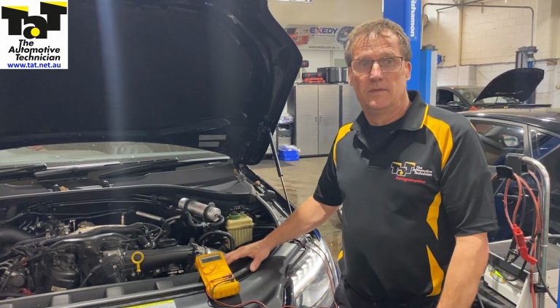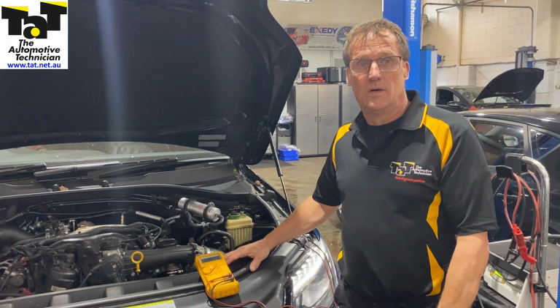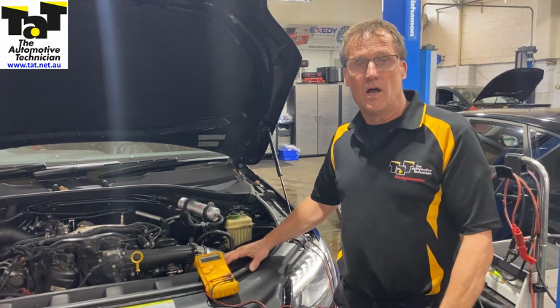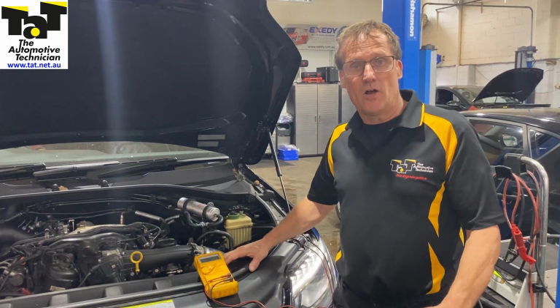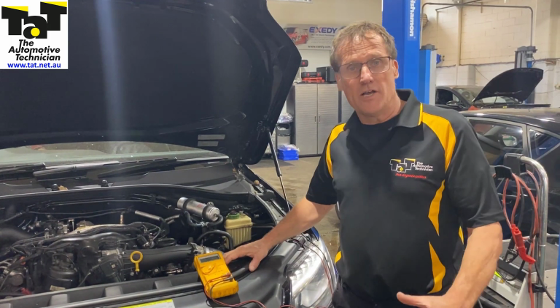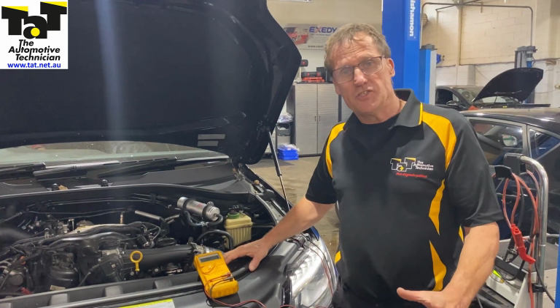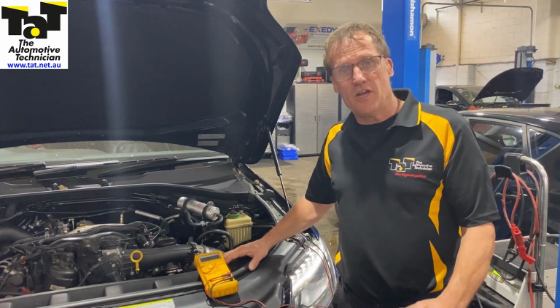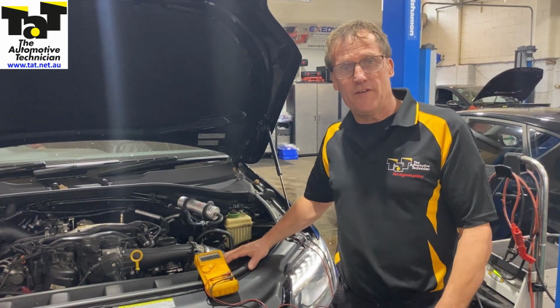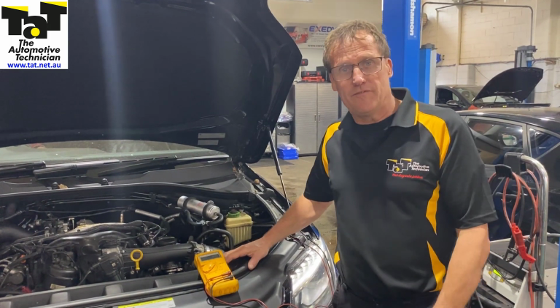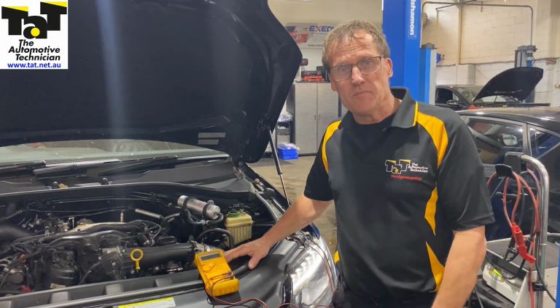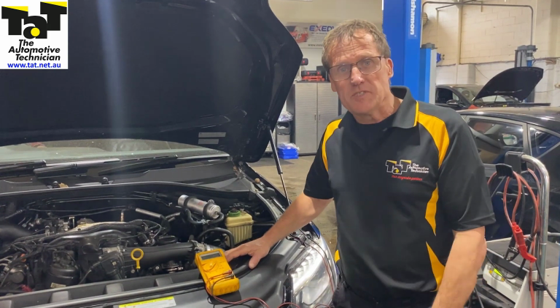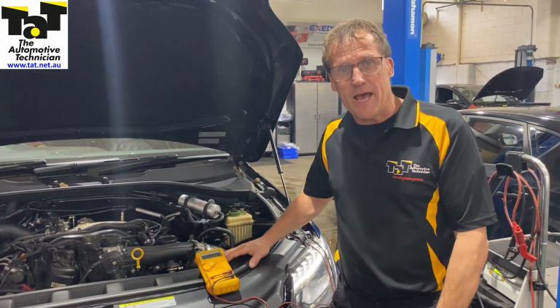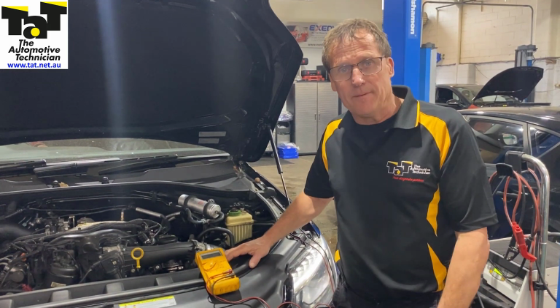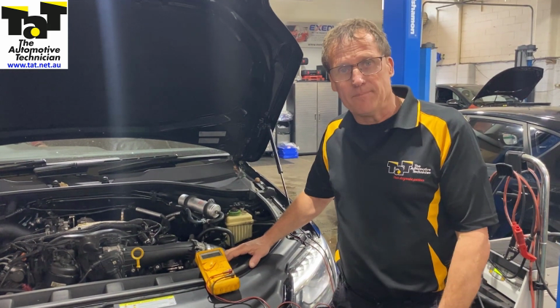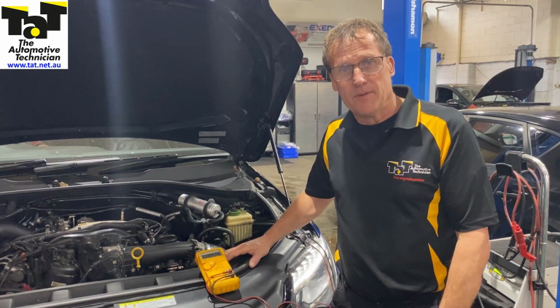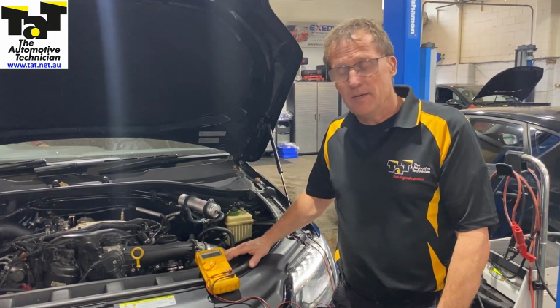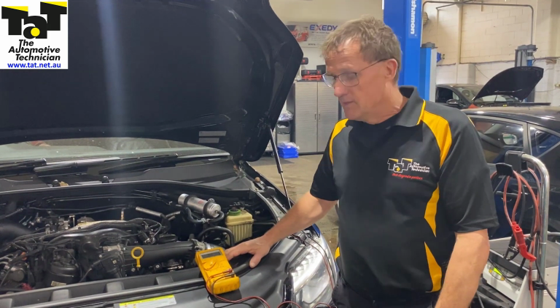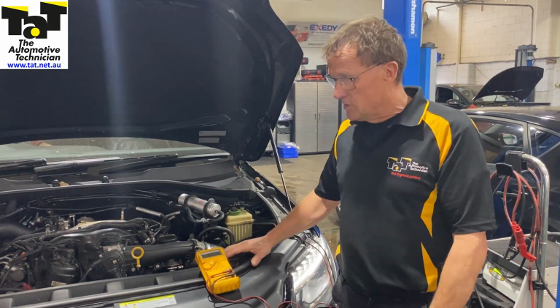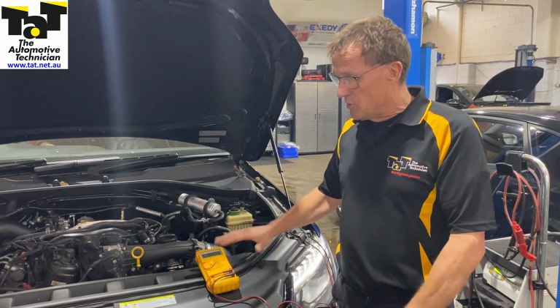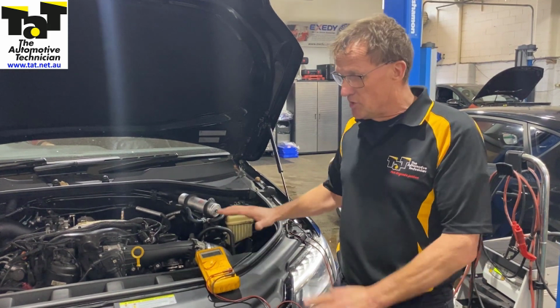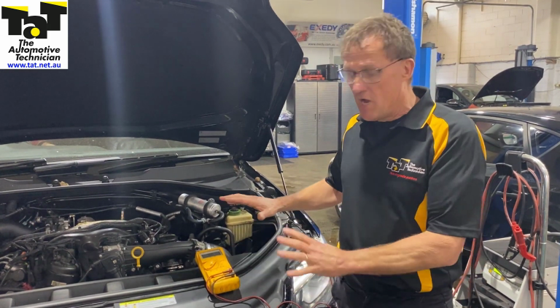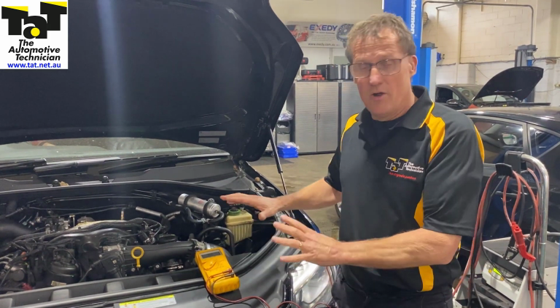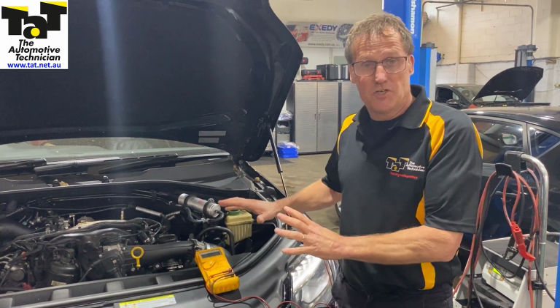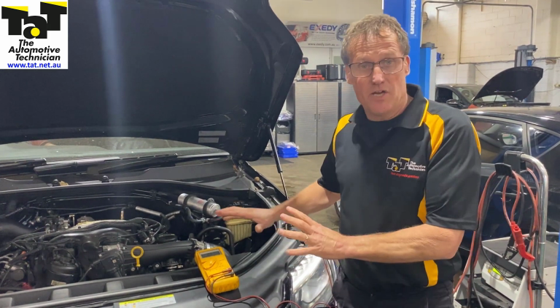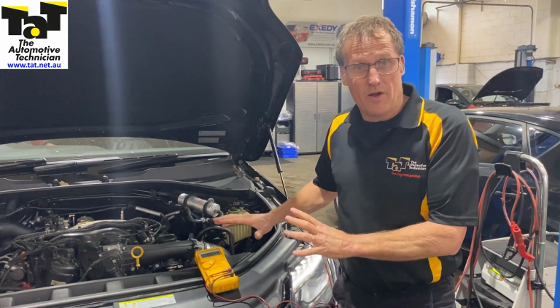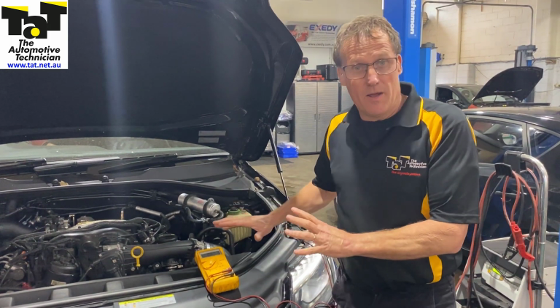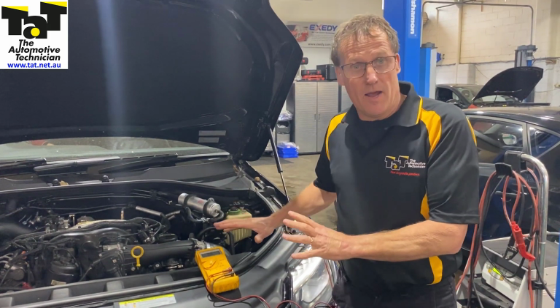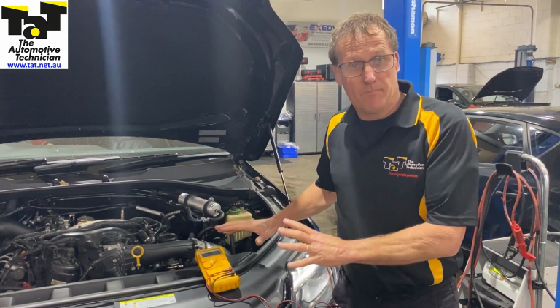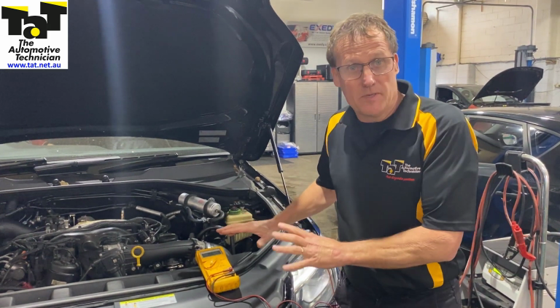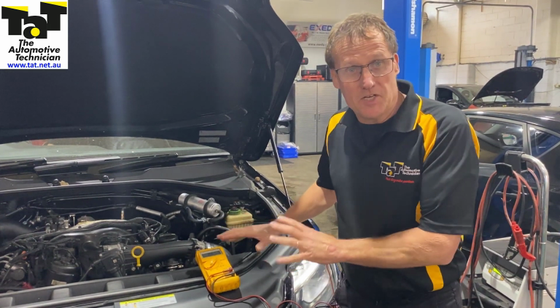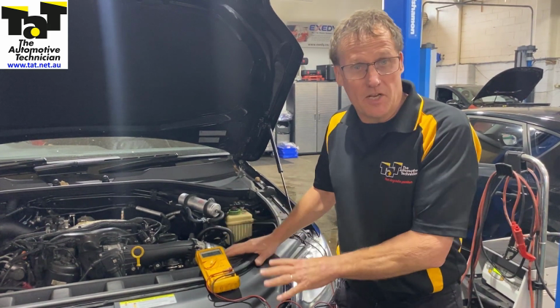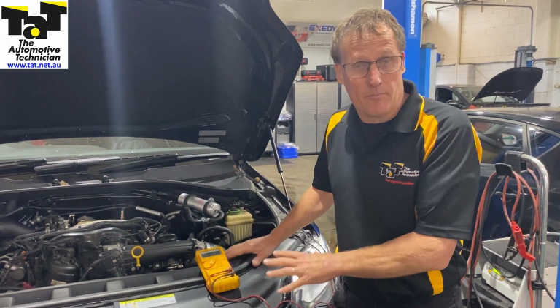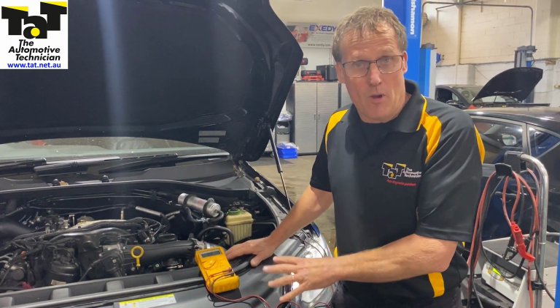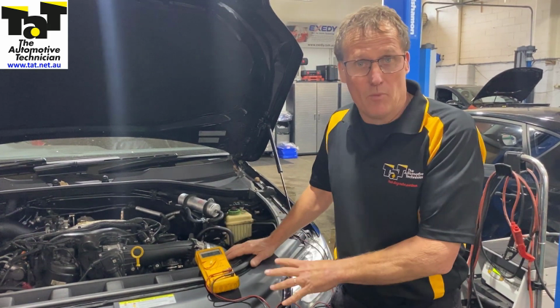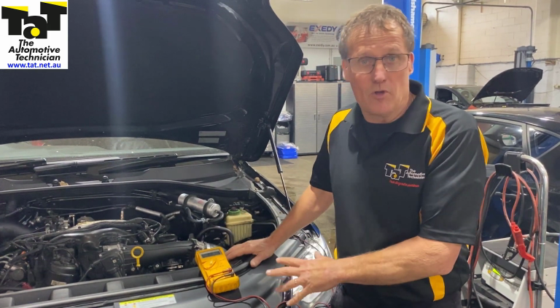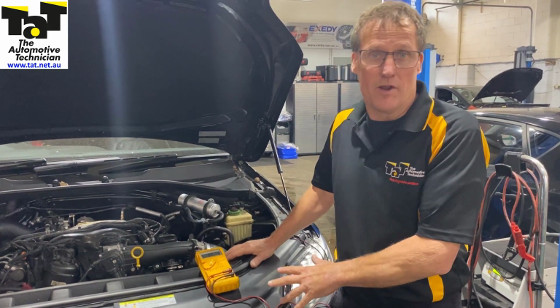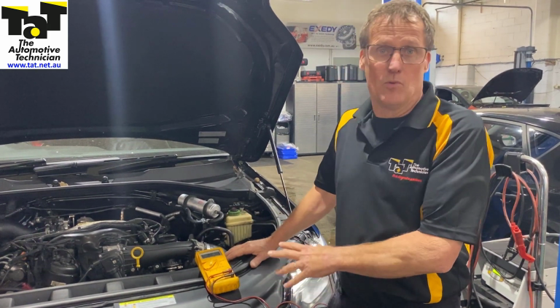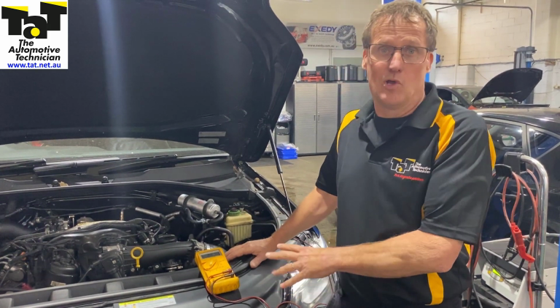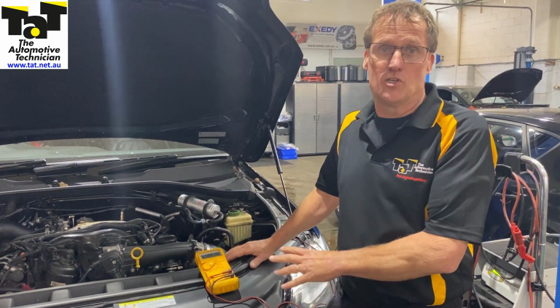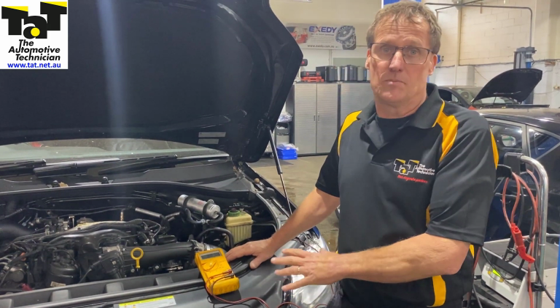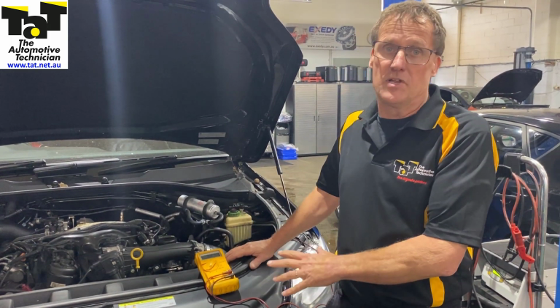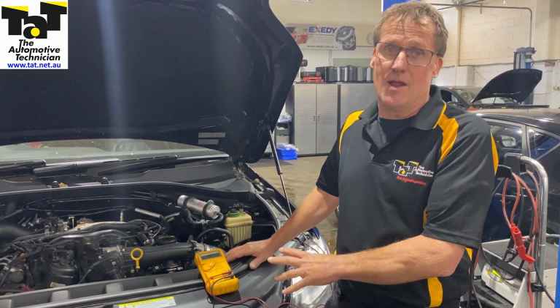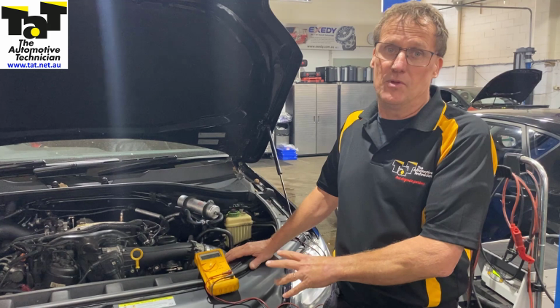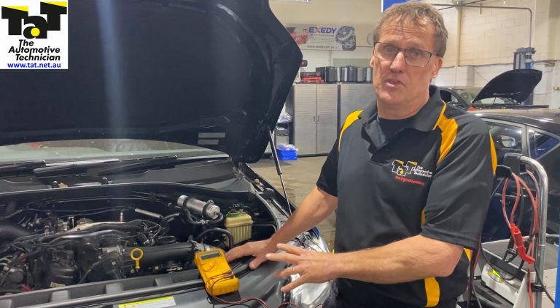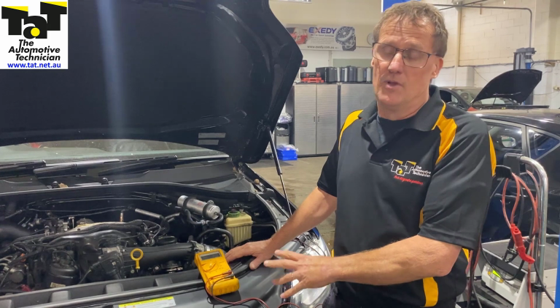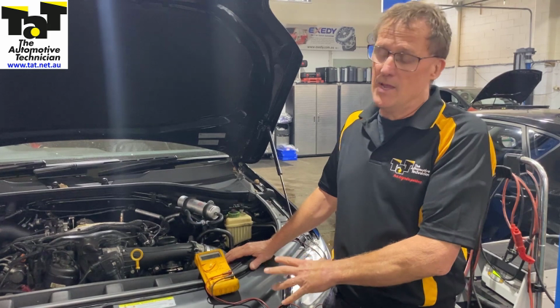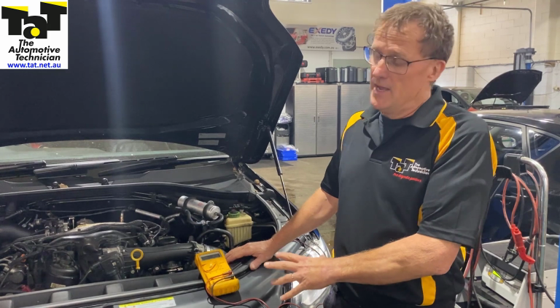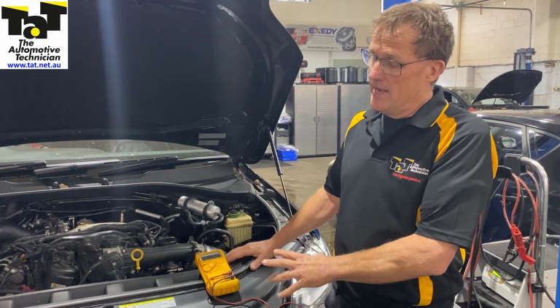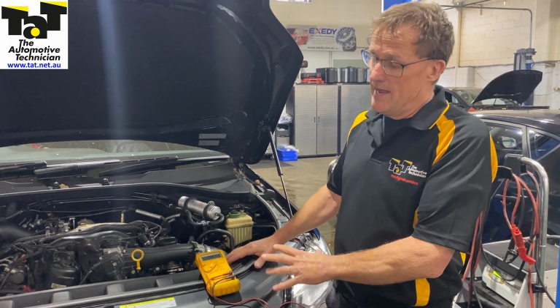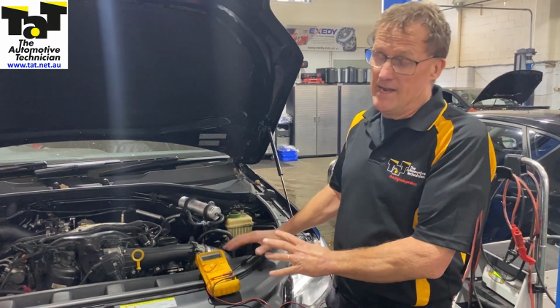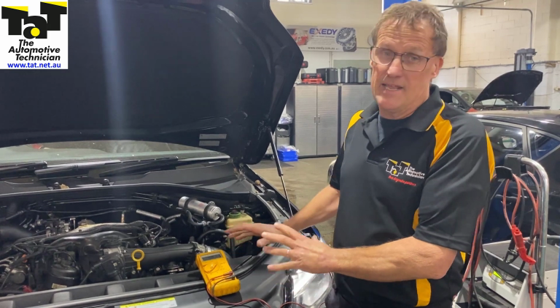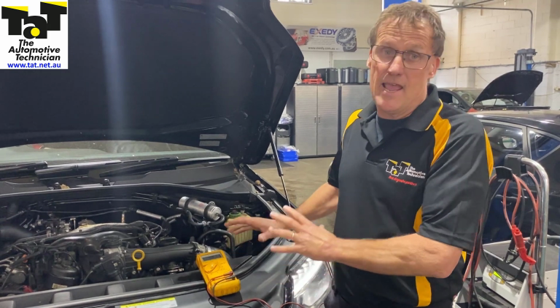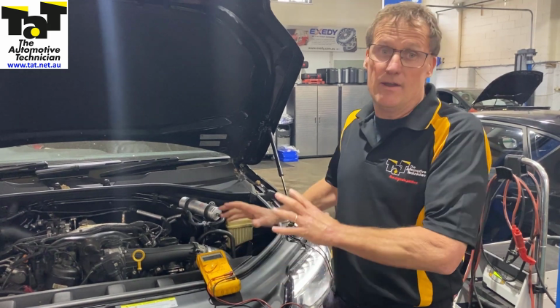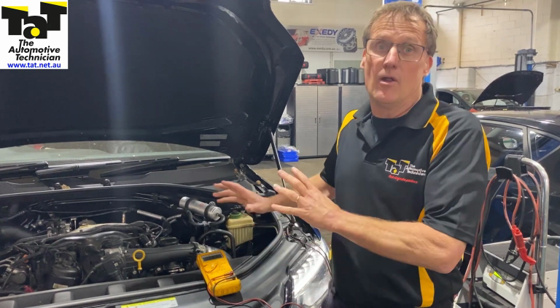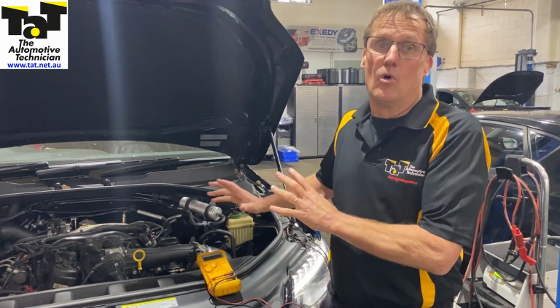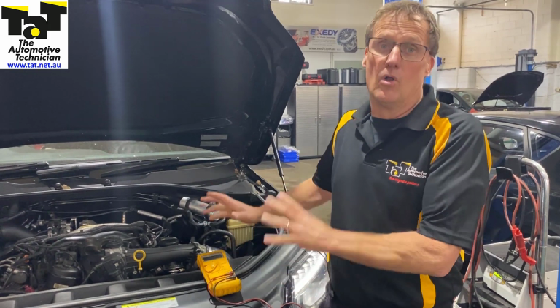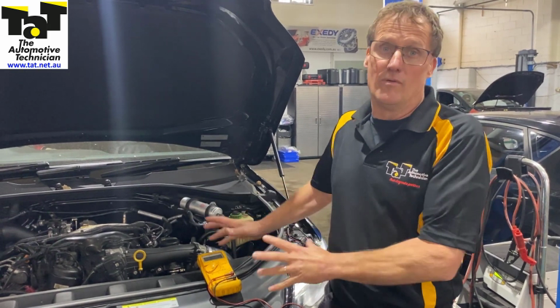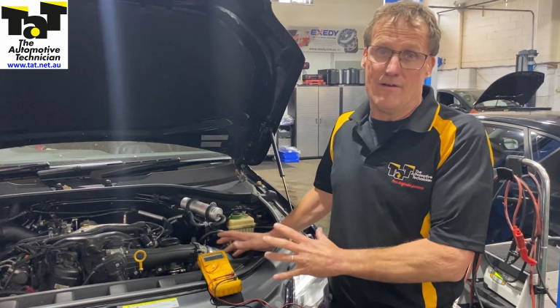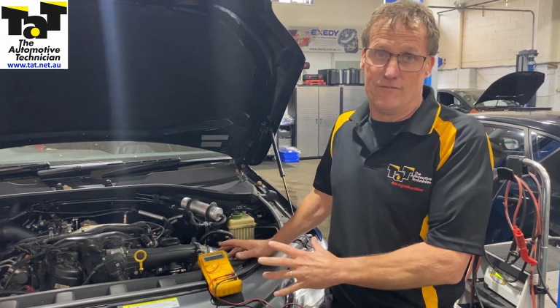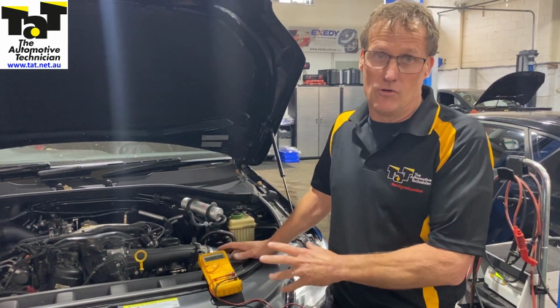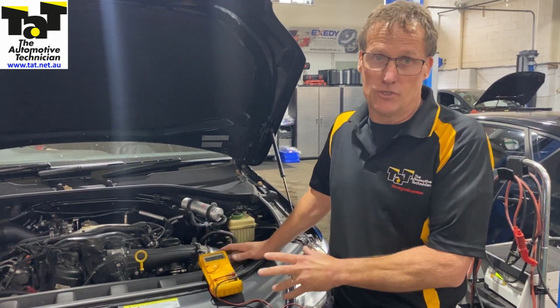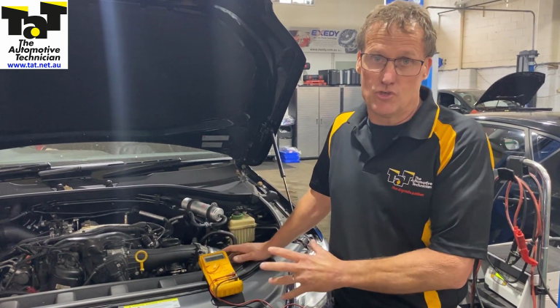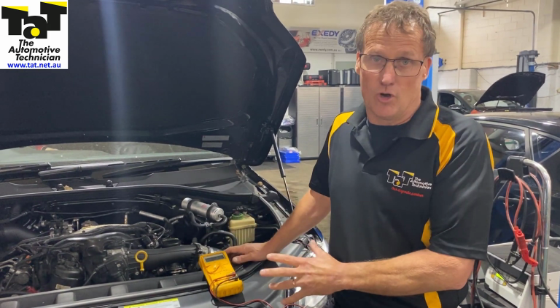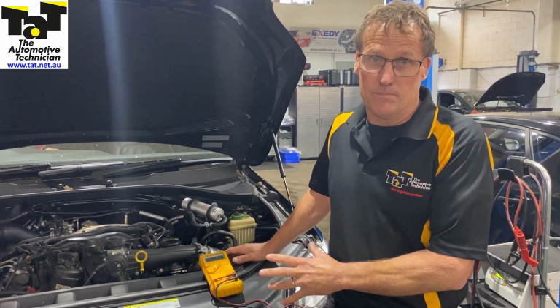Hi guys, Jeff here from TAP. Just want to share a particular problem we got in the workshop today with you, and again it's all around voltage drop.